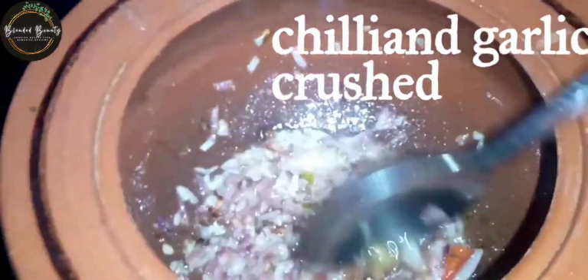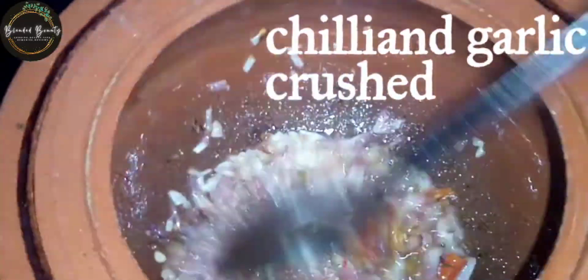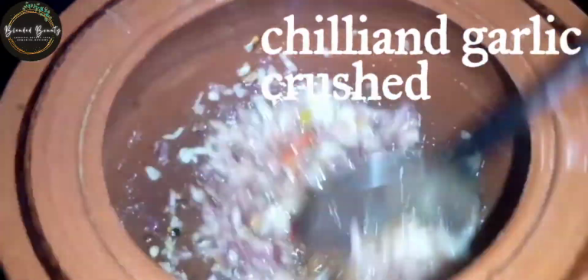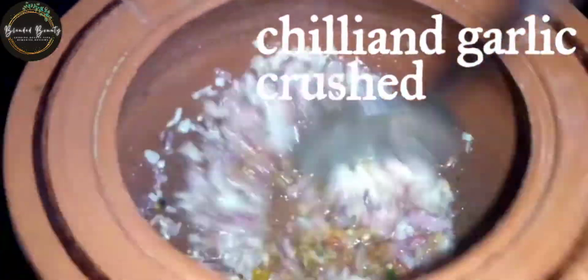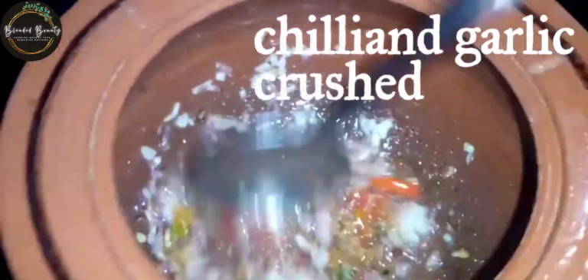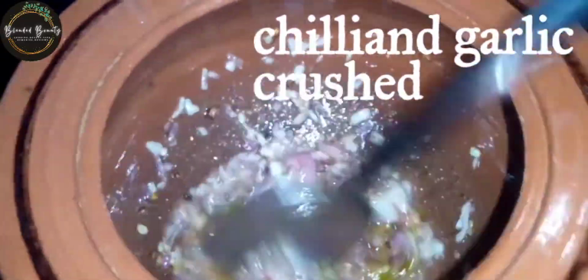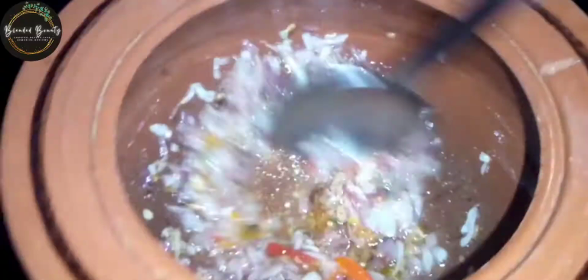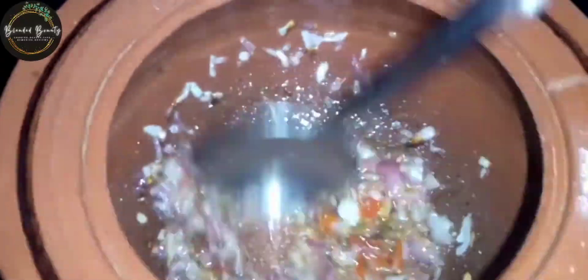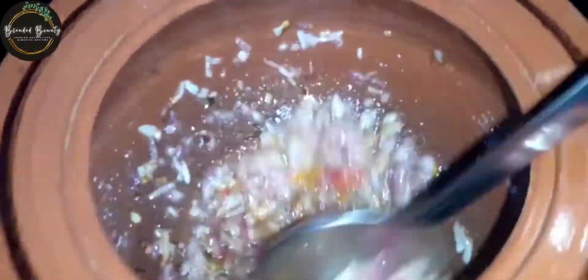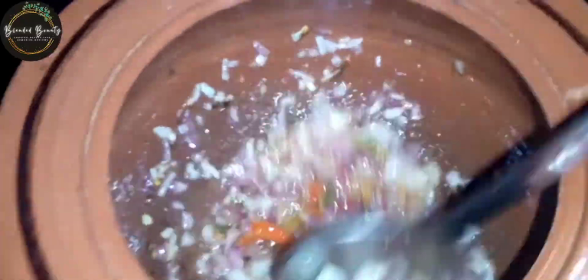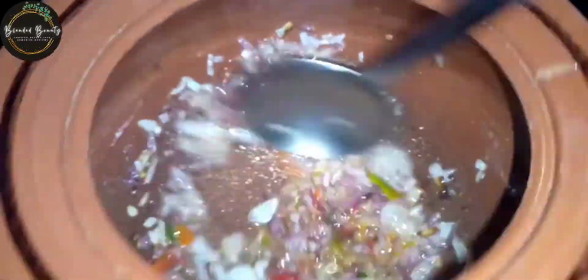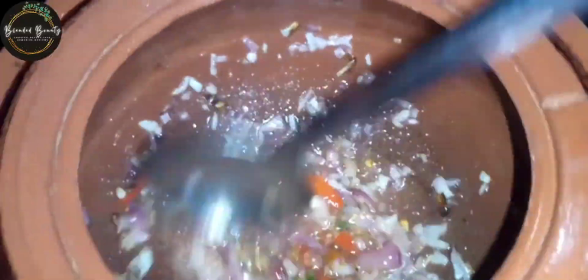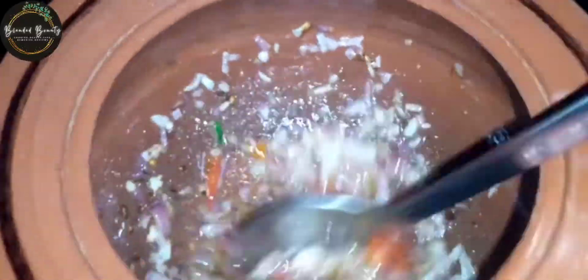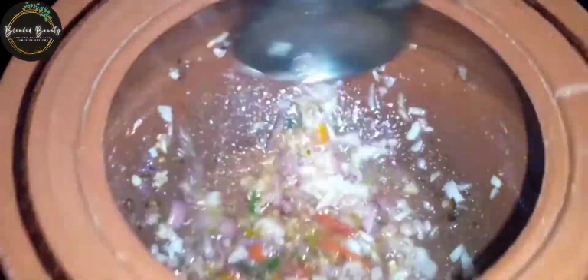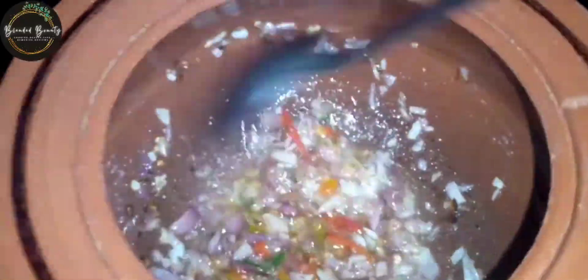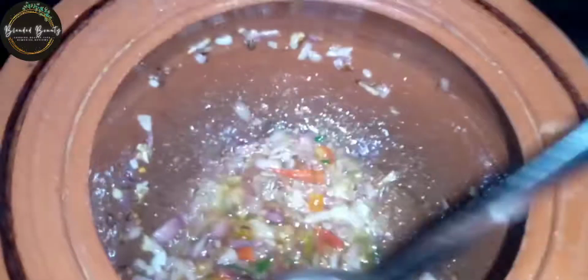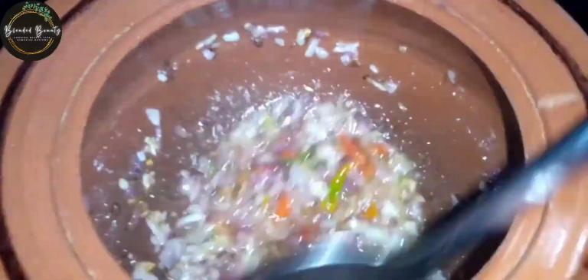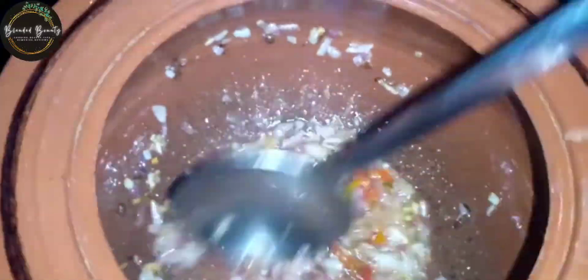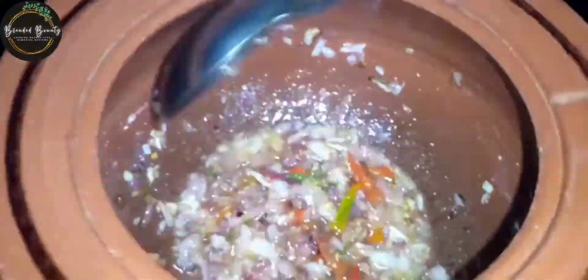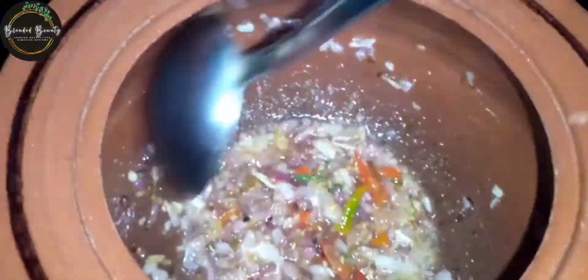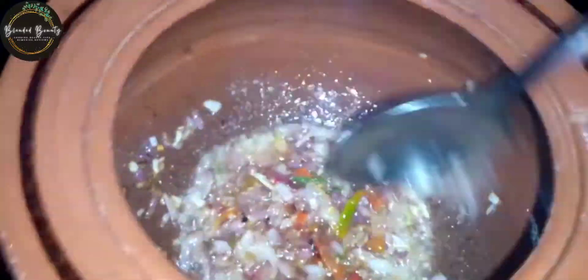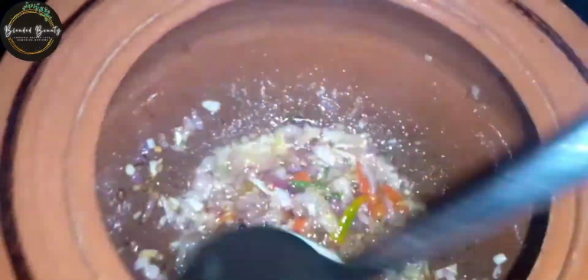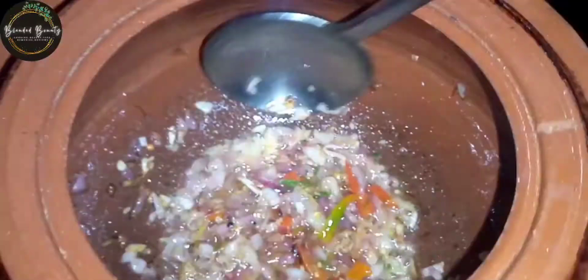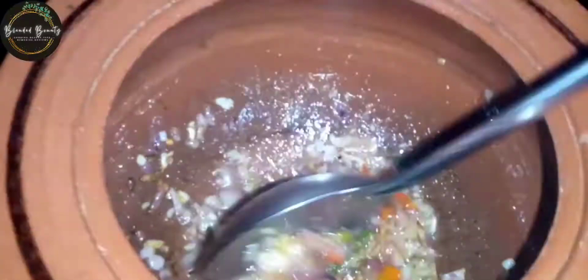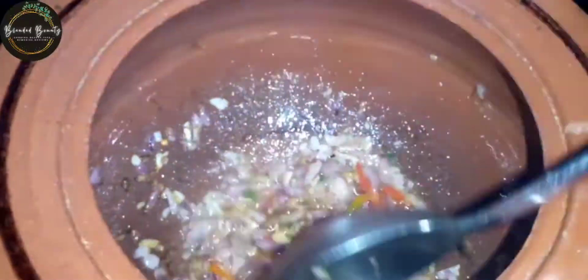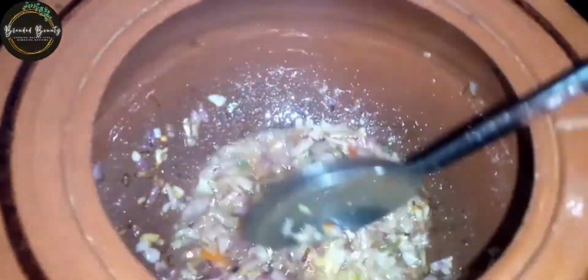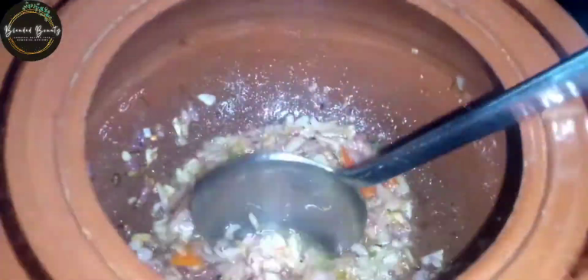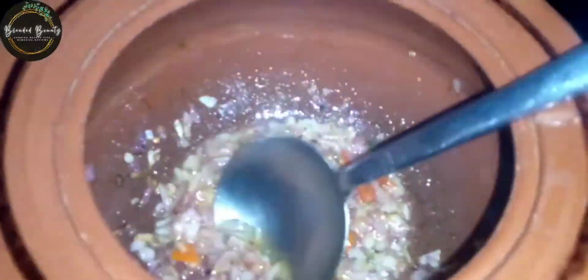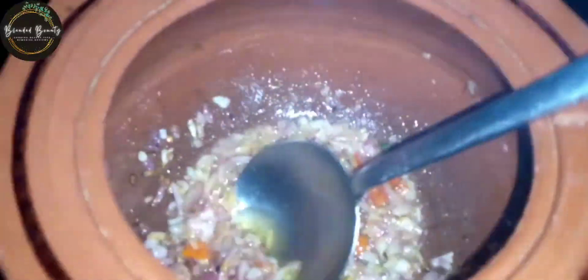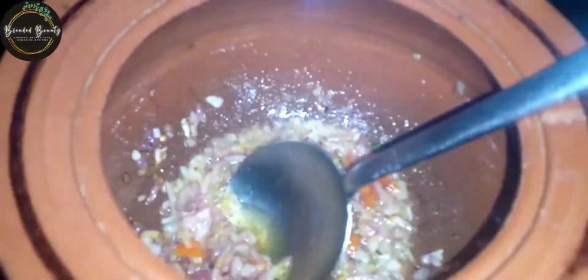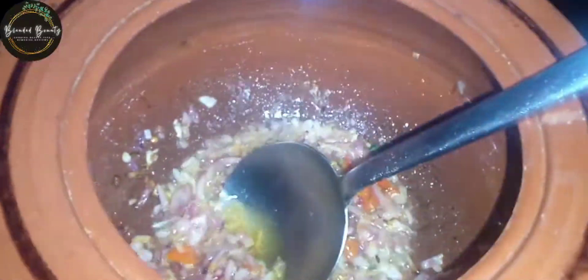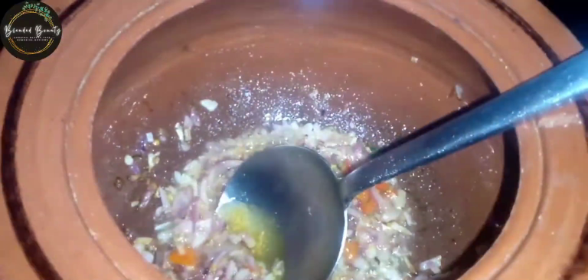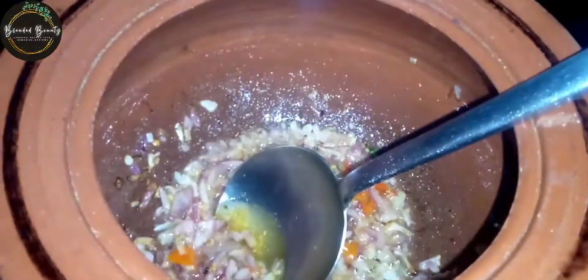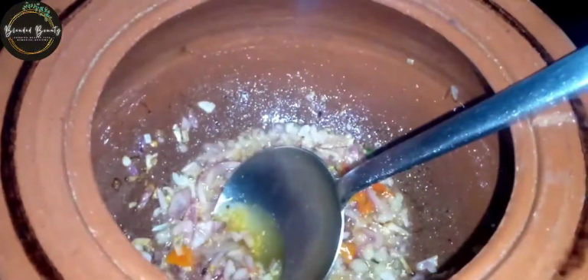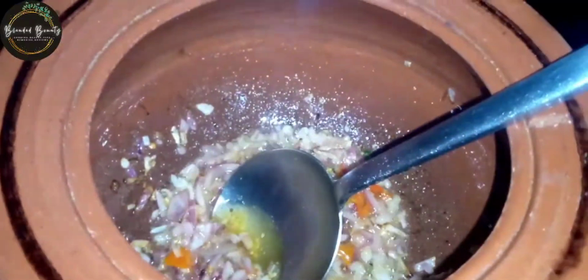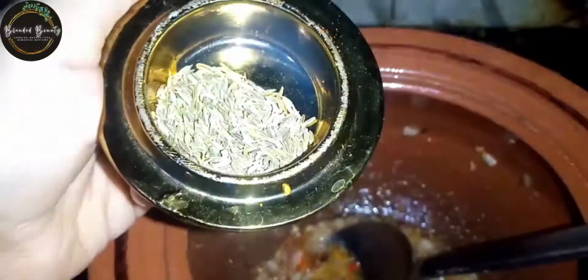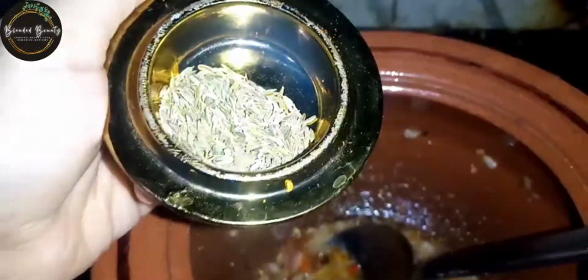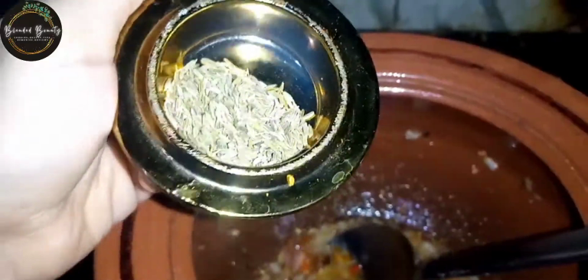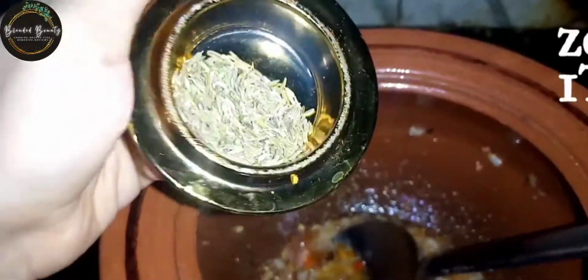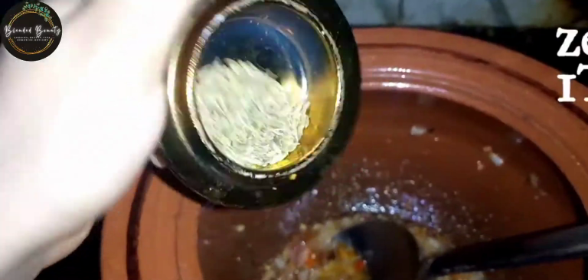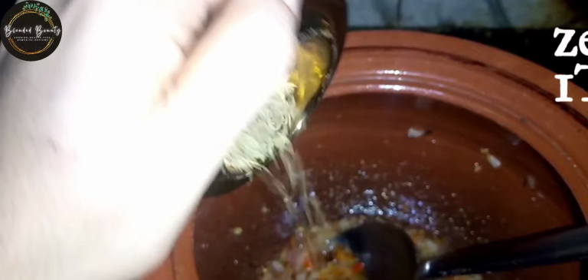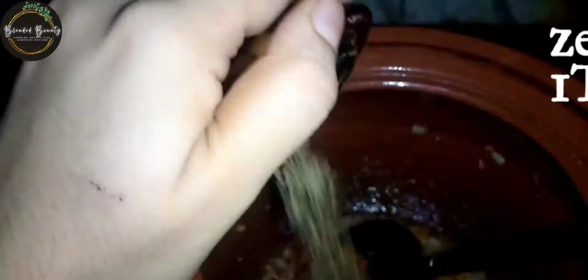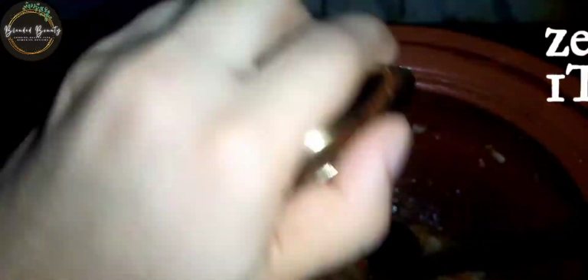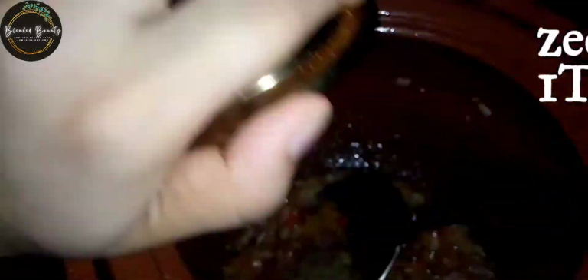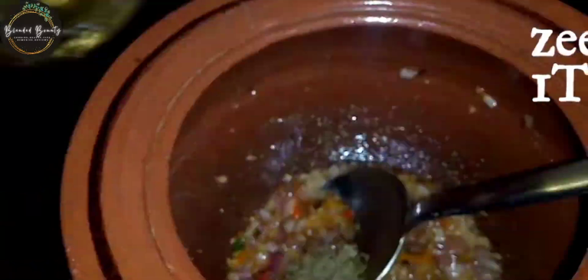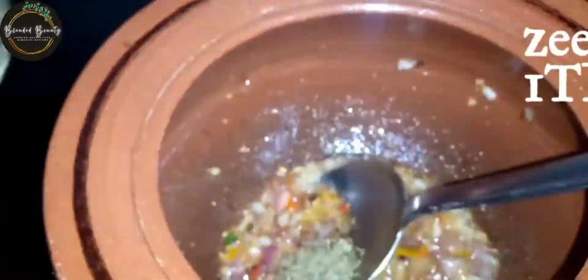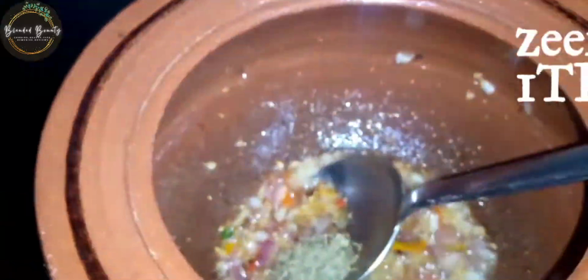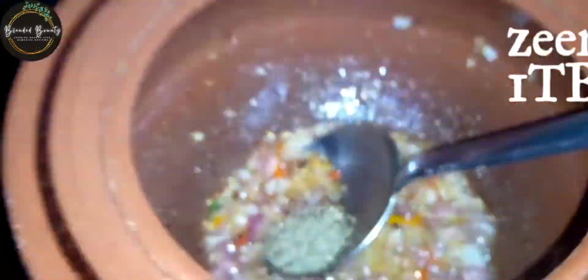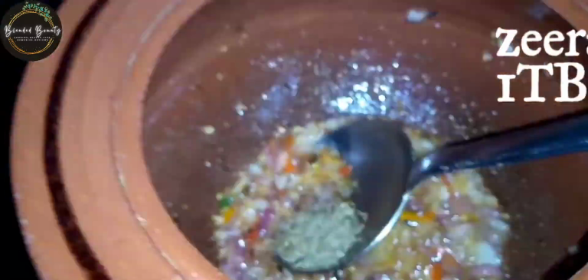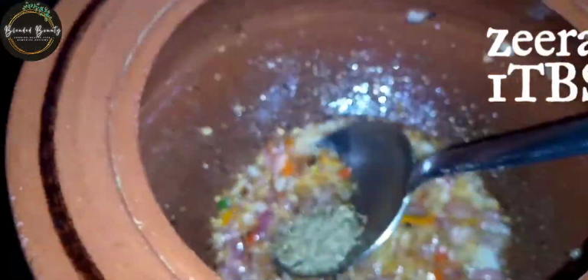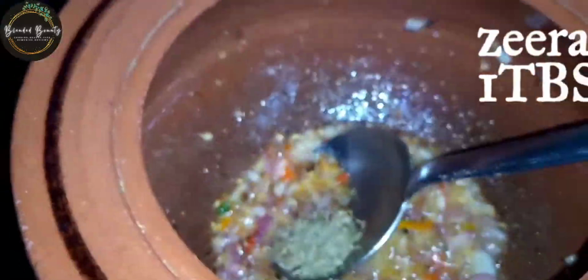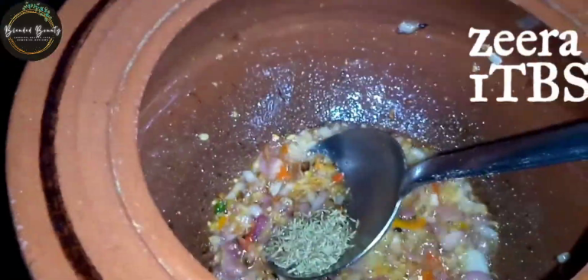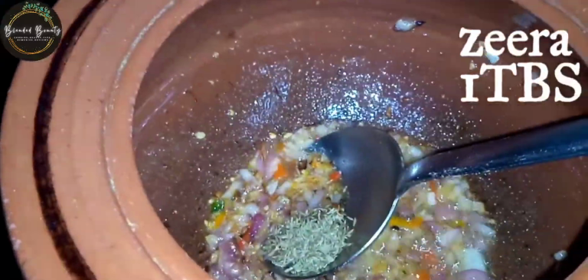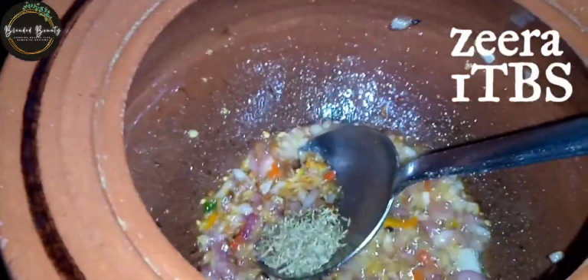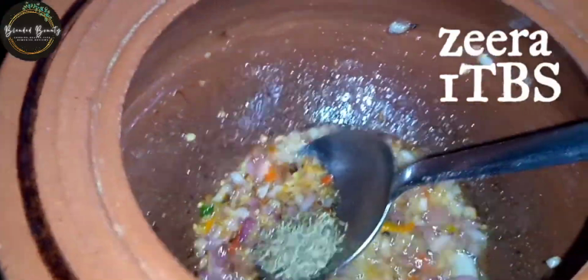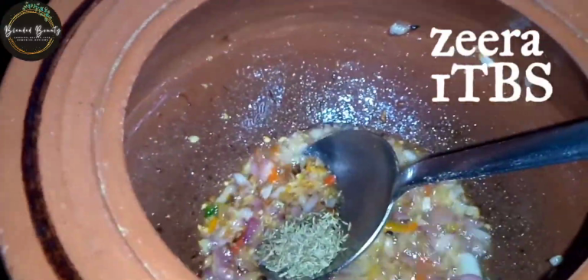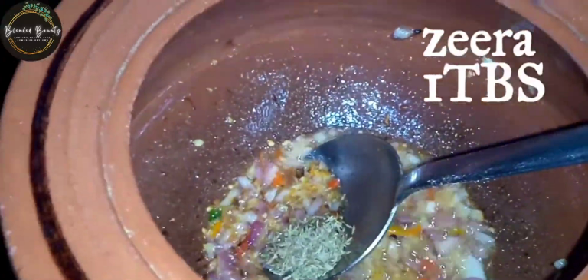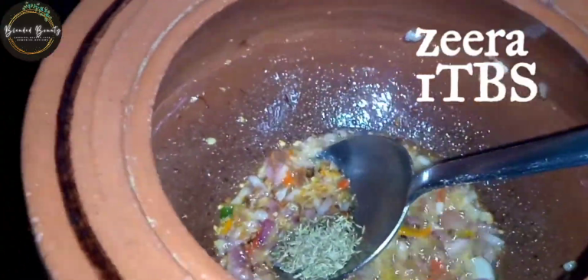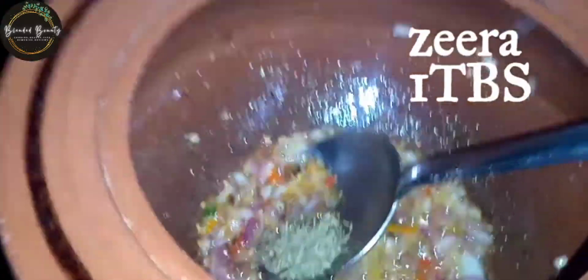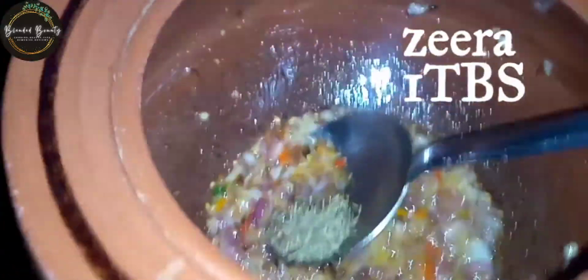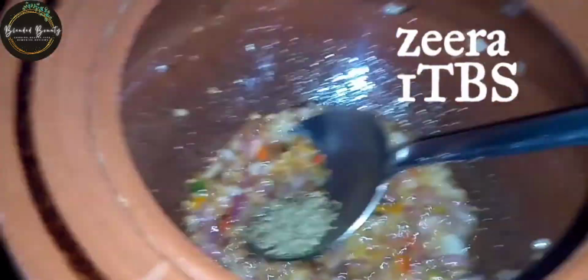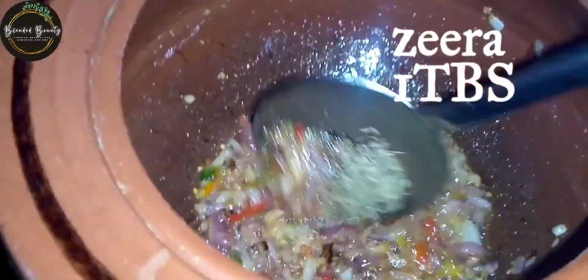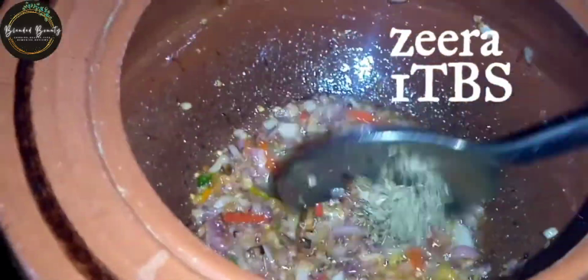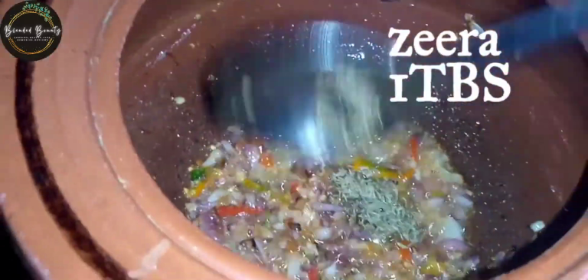After that, I am going to add garlic and ginger and fry it, and then I am going to add zeera, which is 1 tablespoon.